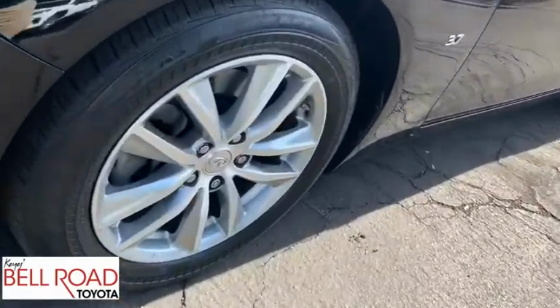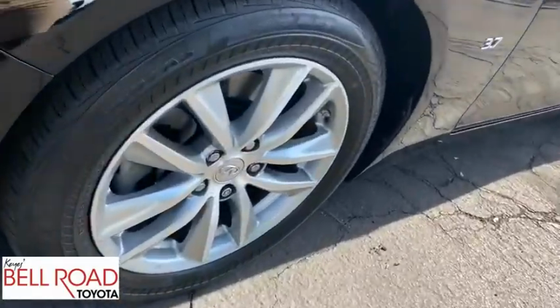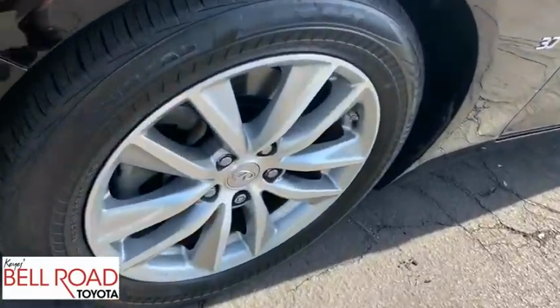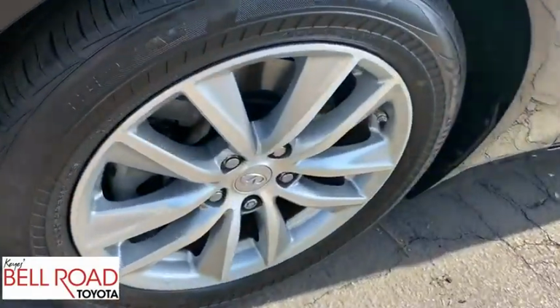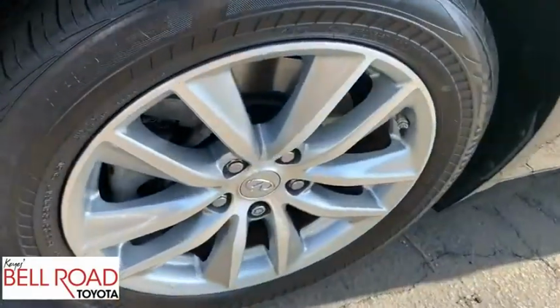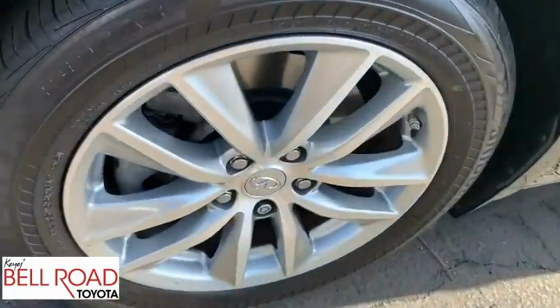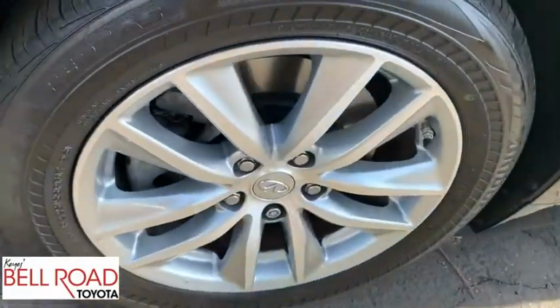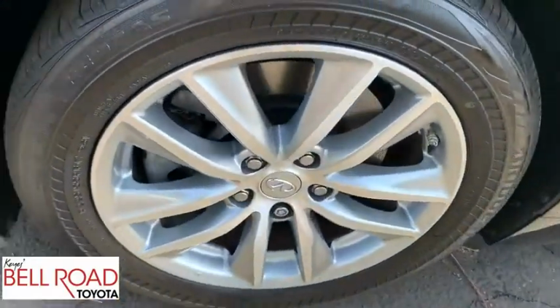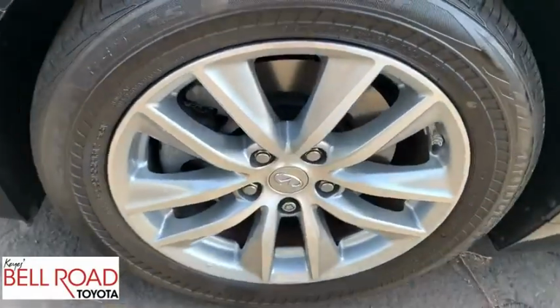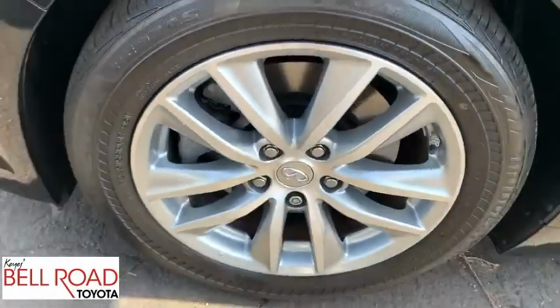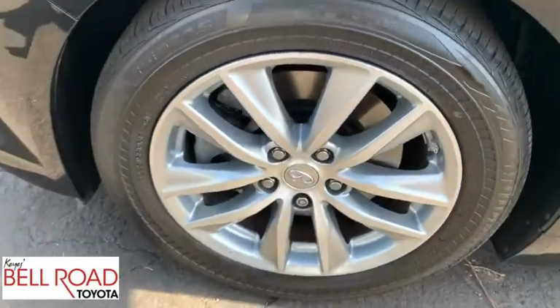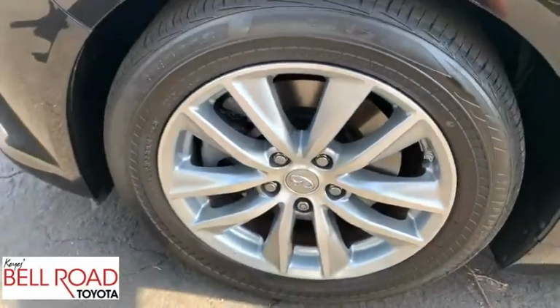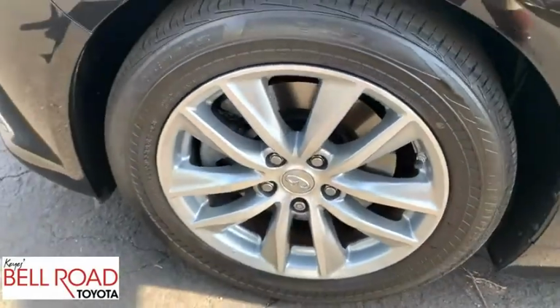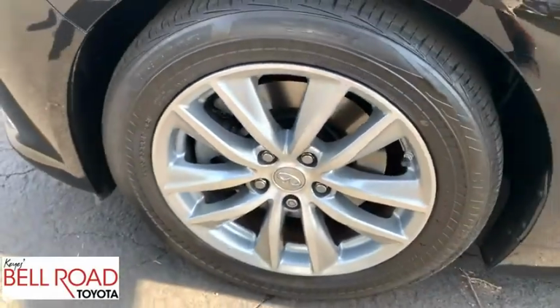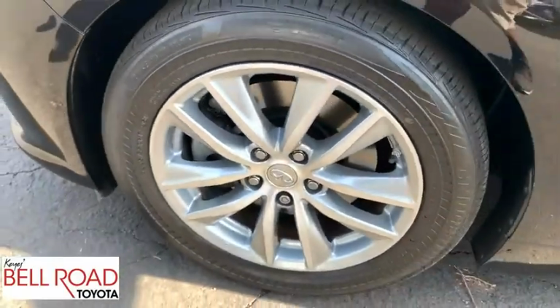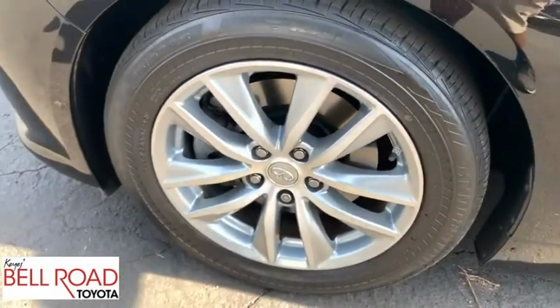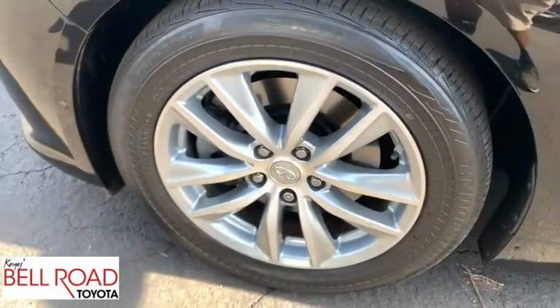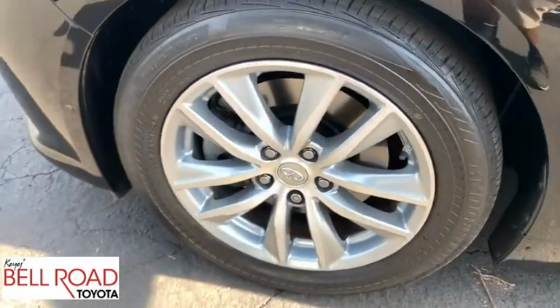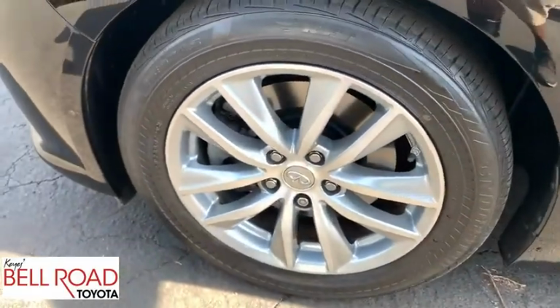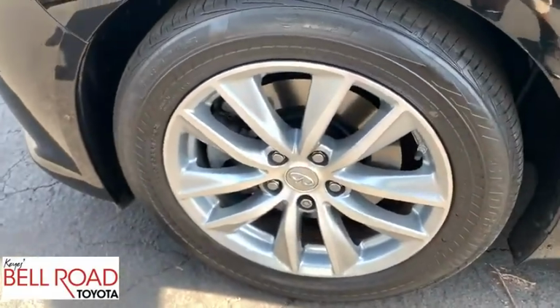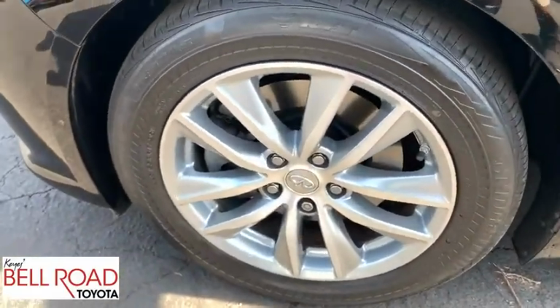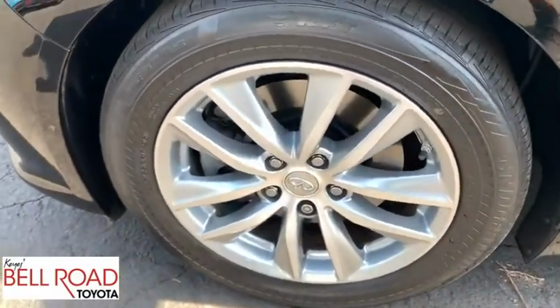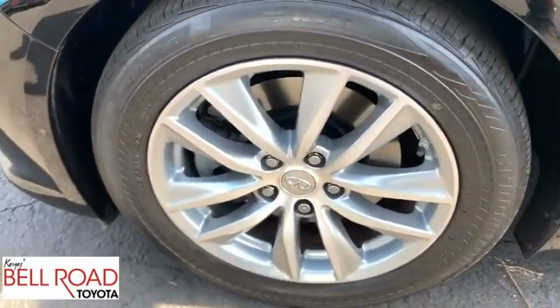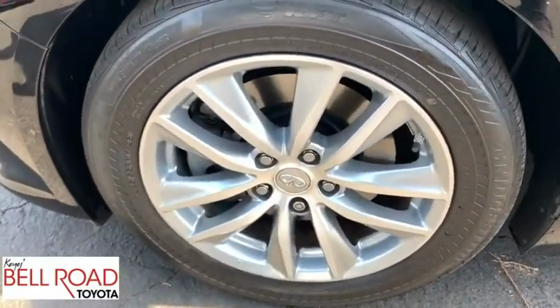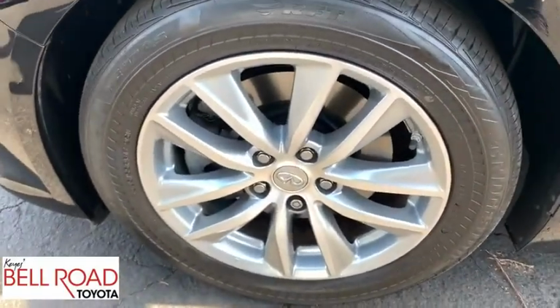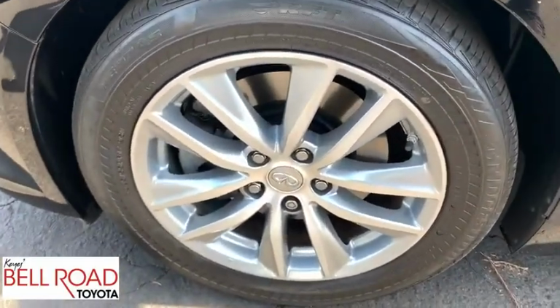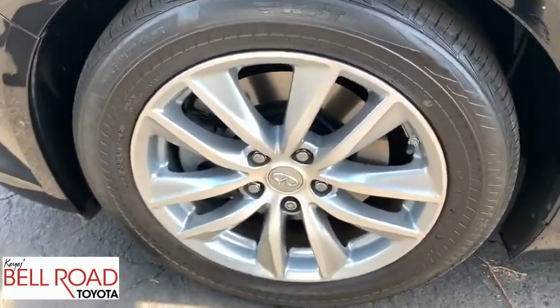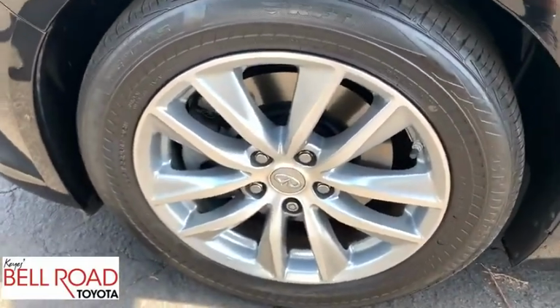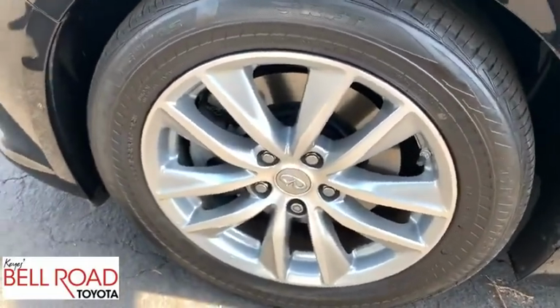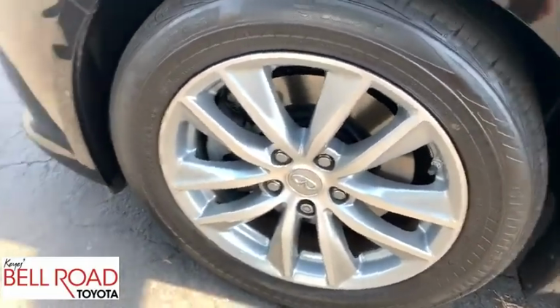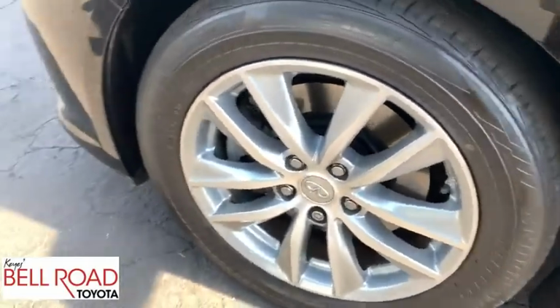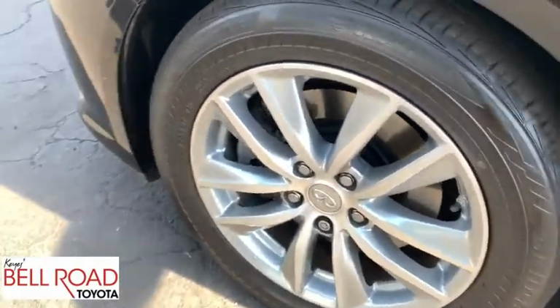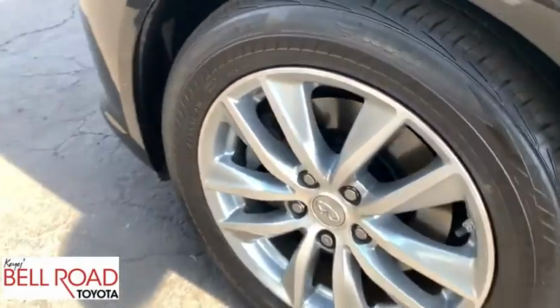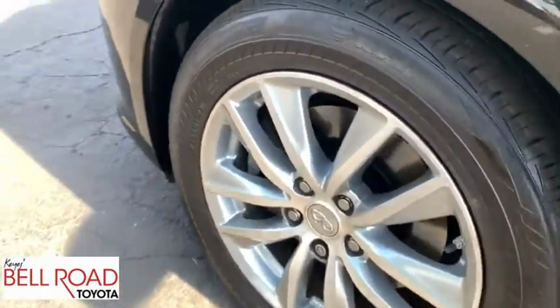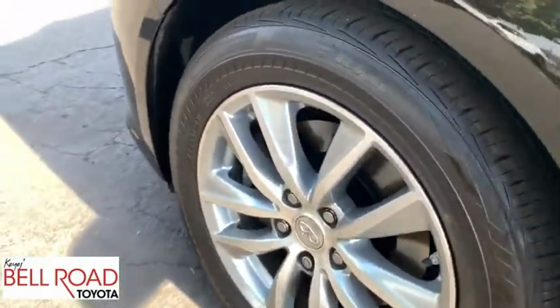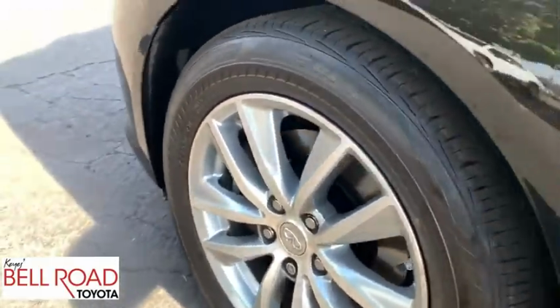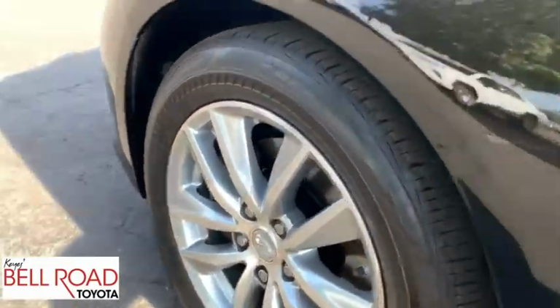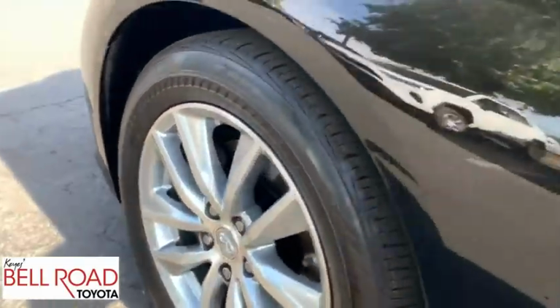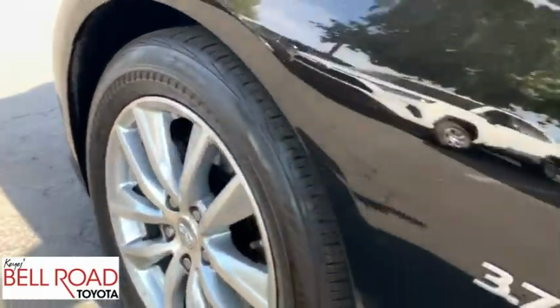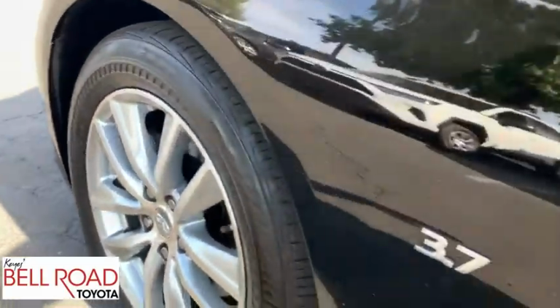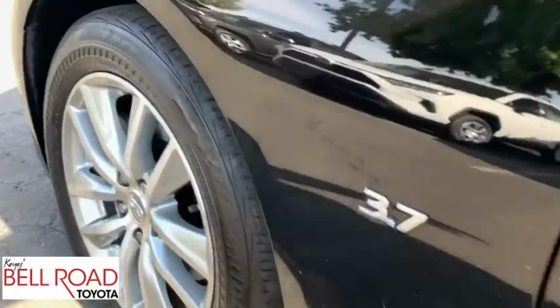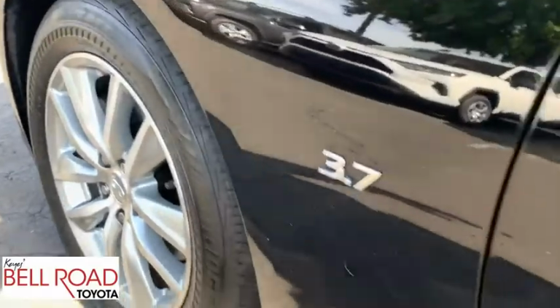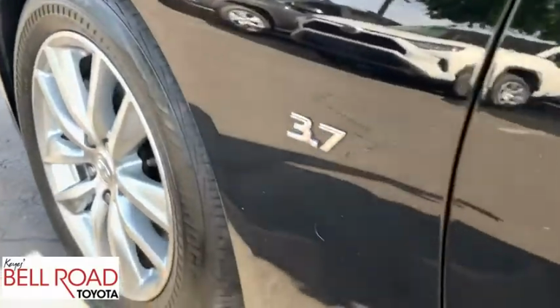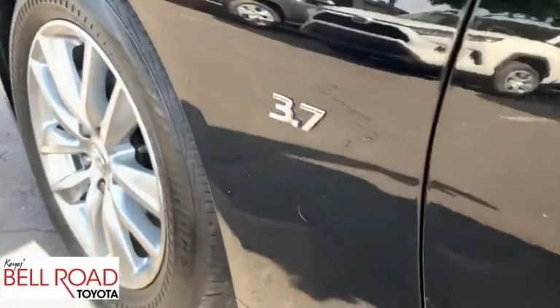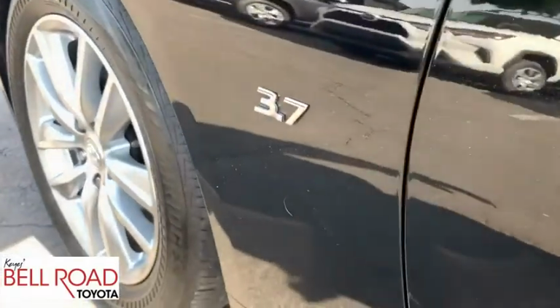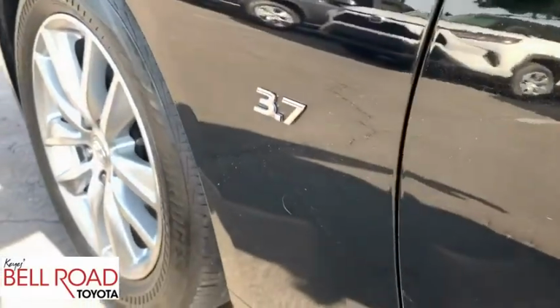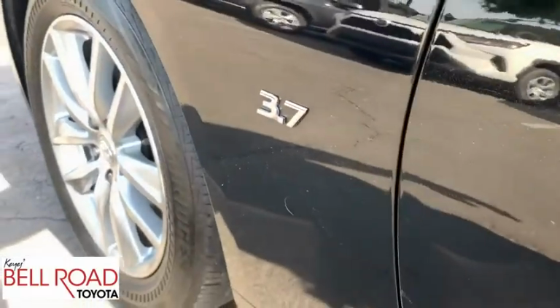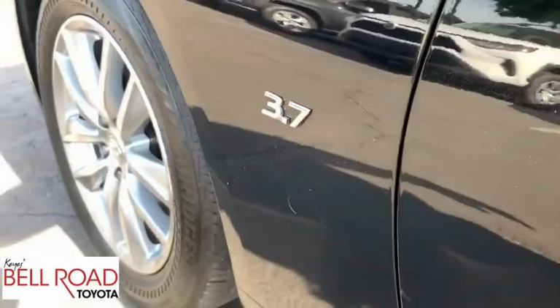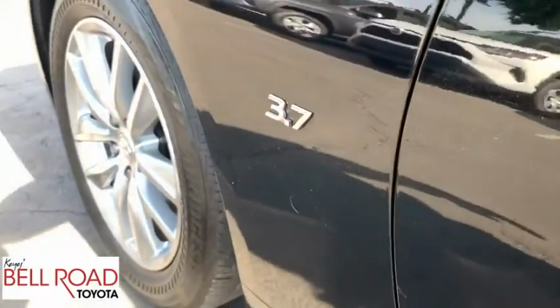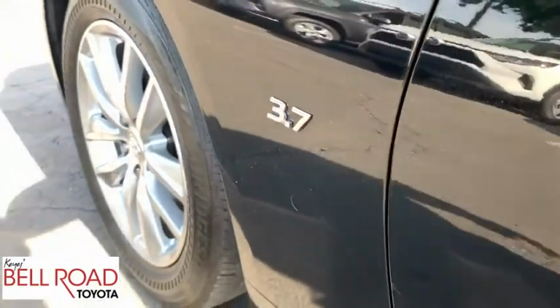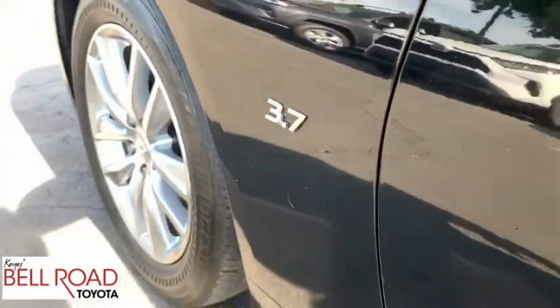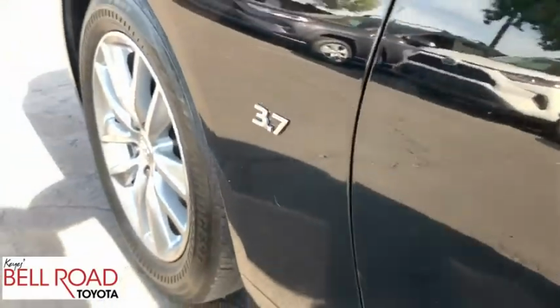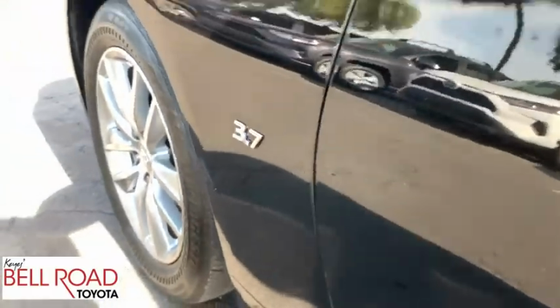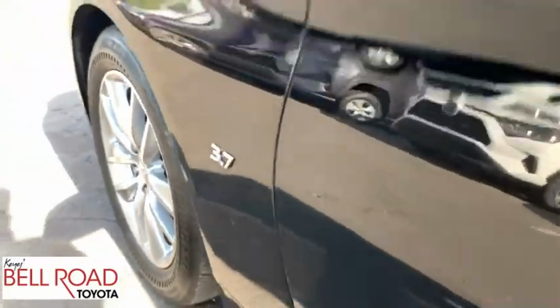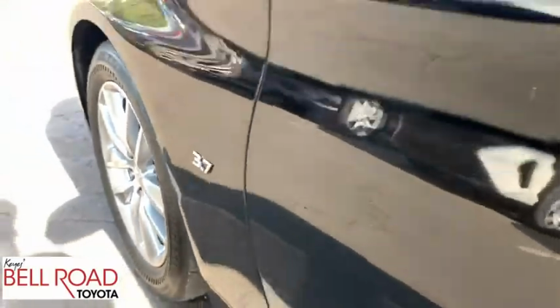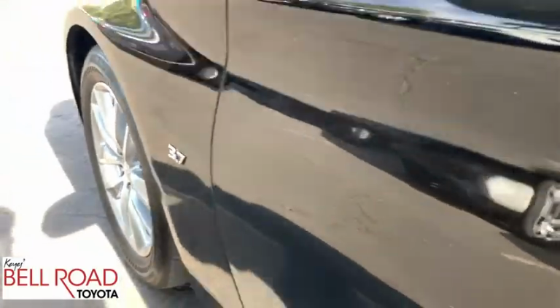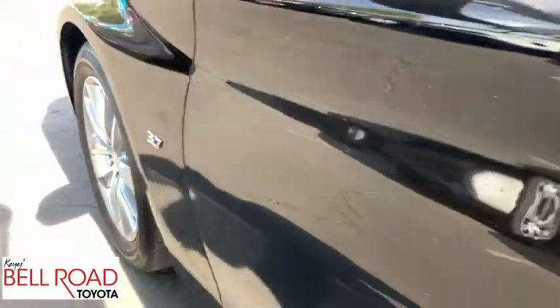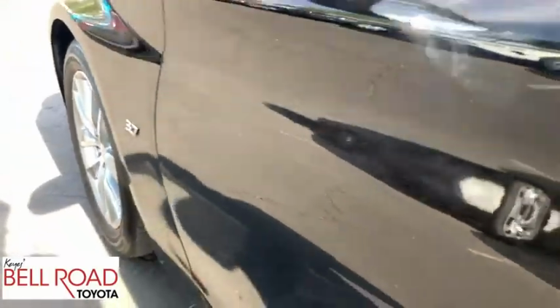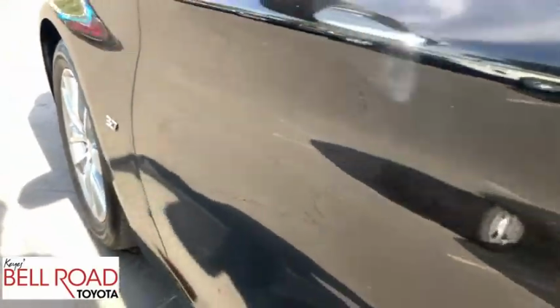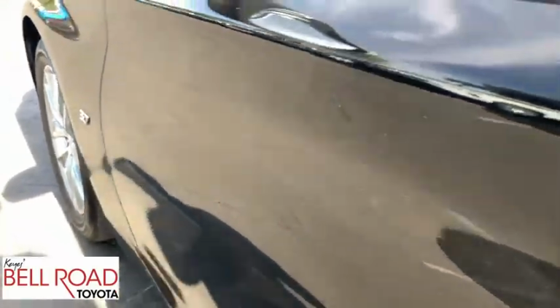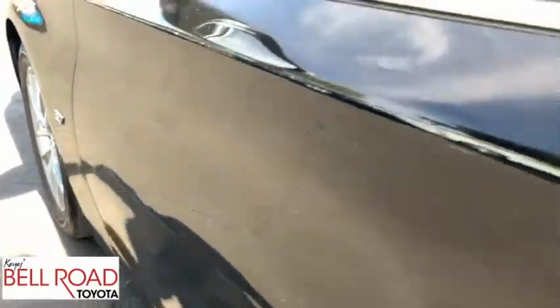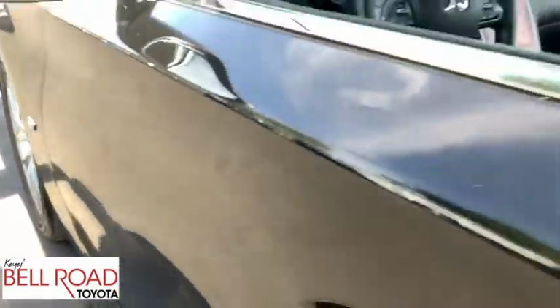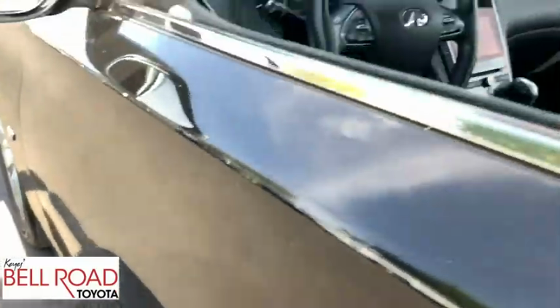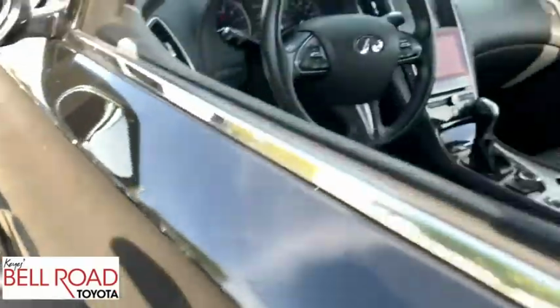Stability control, Bluetooth, leather-wrapped steering wheel, power steering, adjustable steering wheel, four-wheel disc brakes, keyless start.